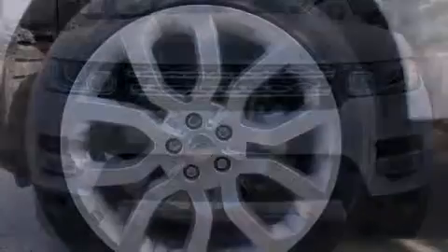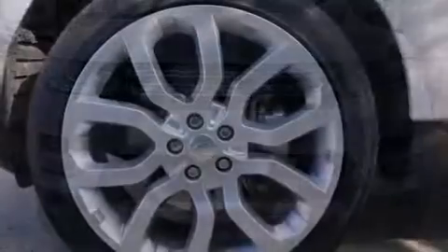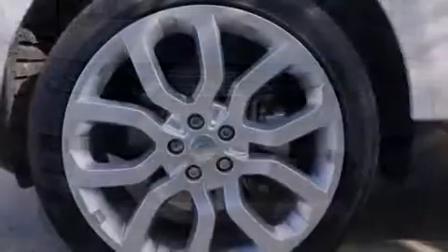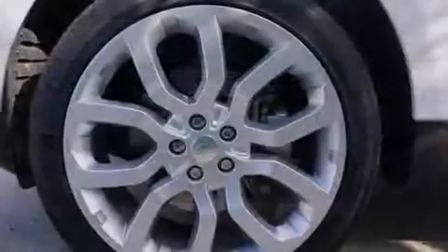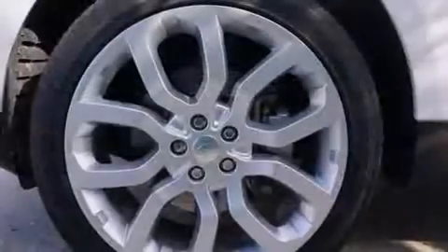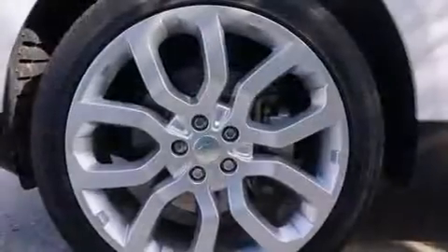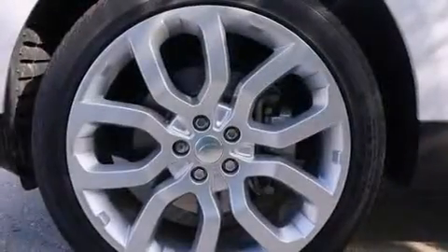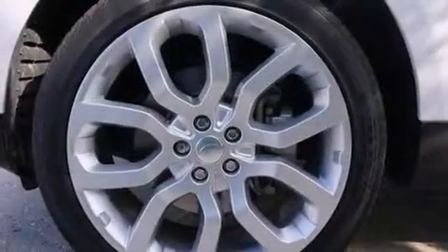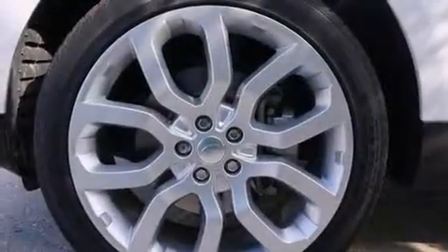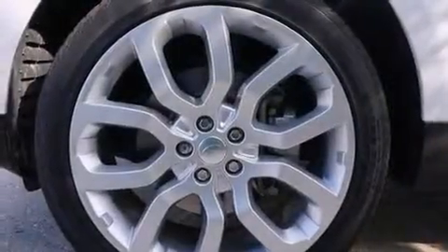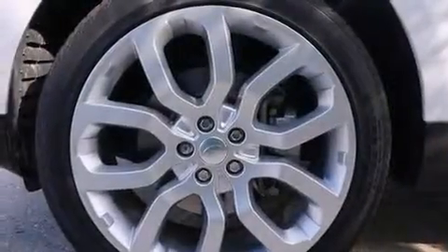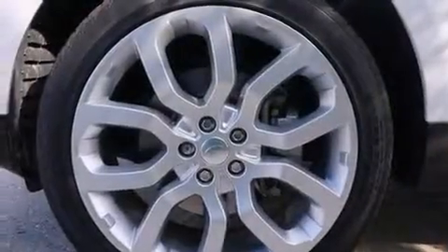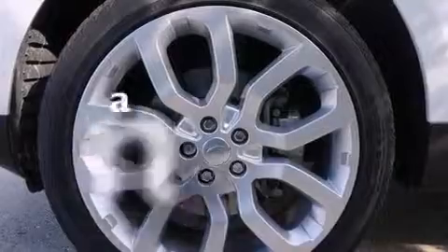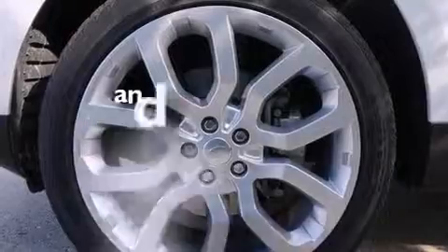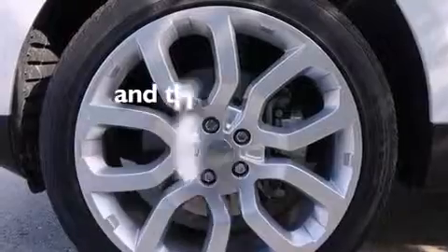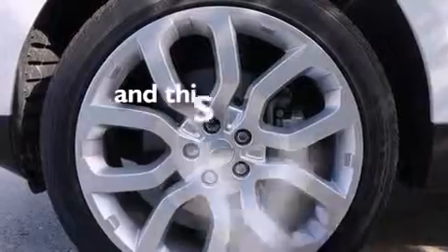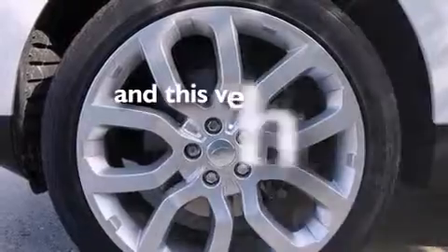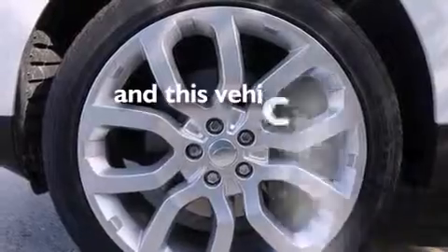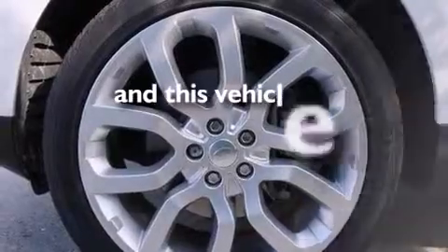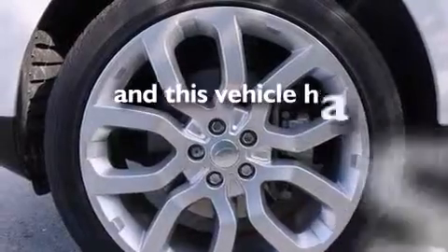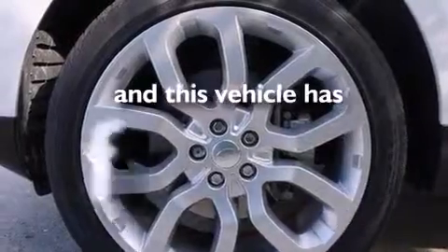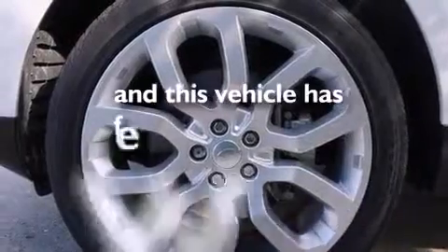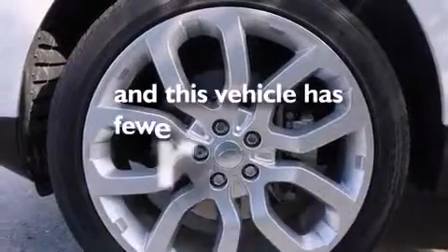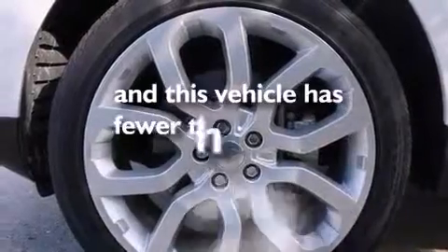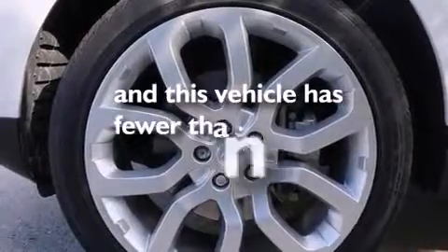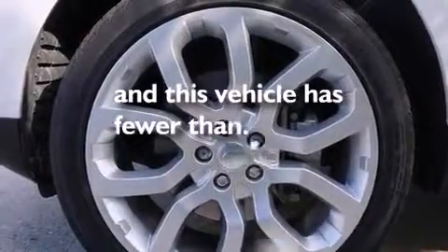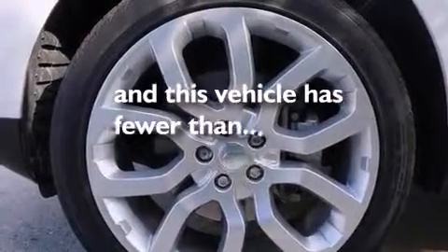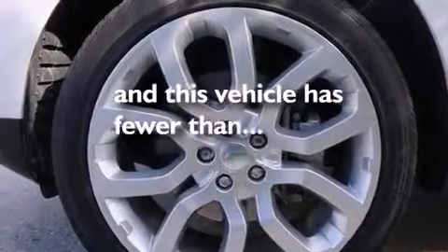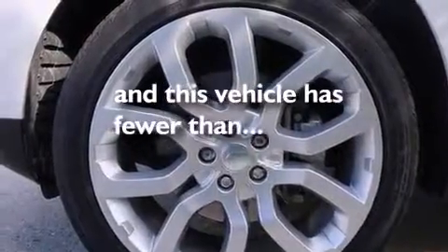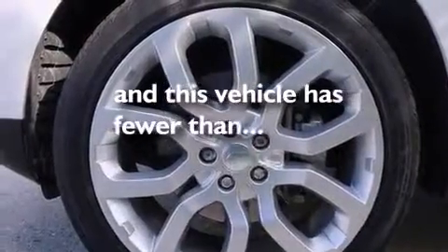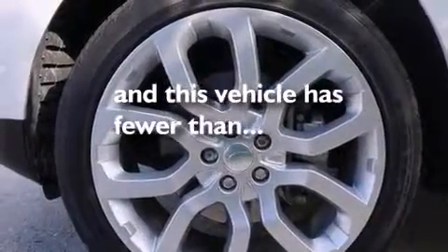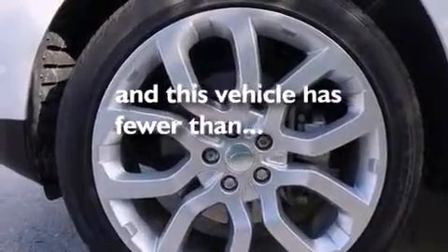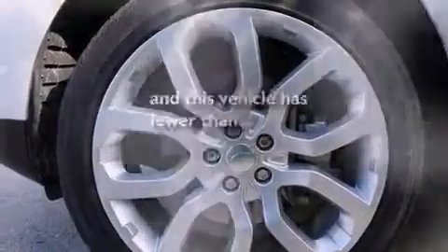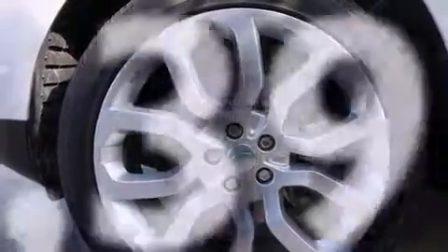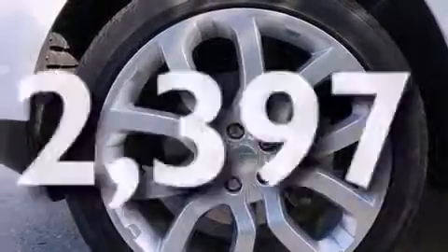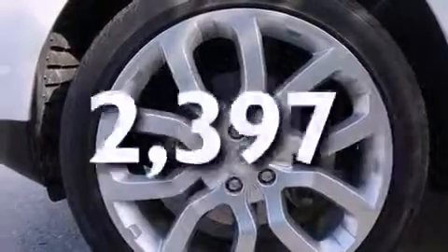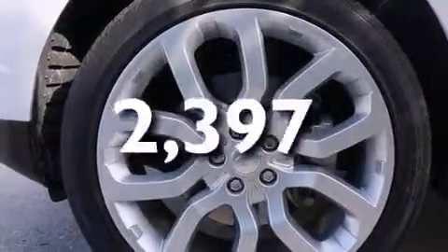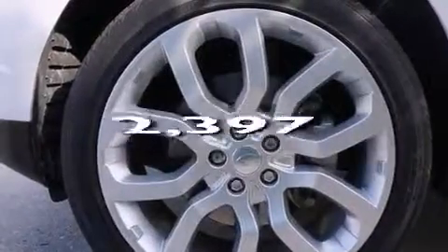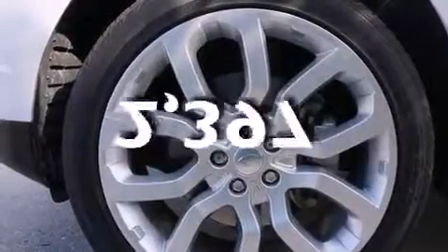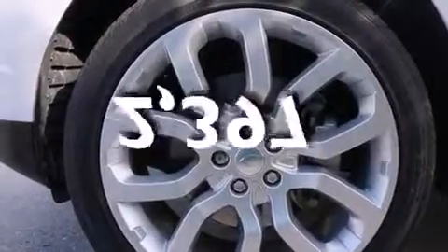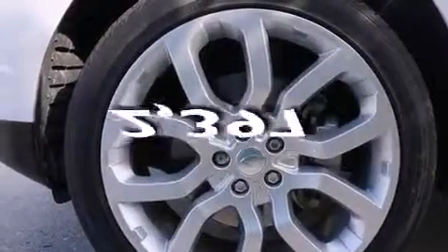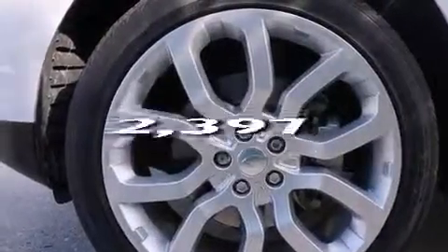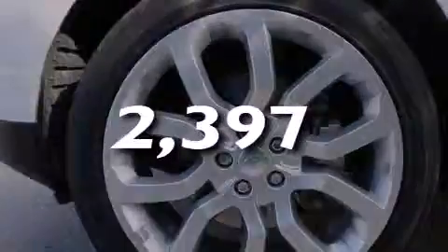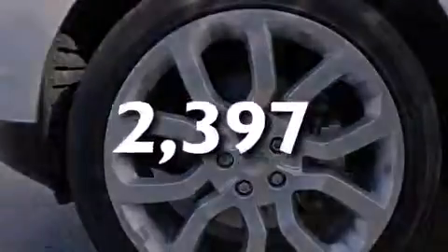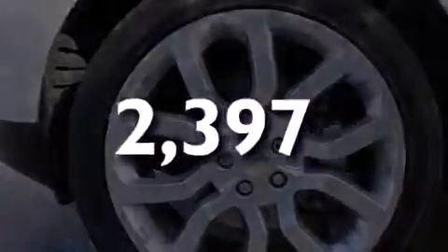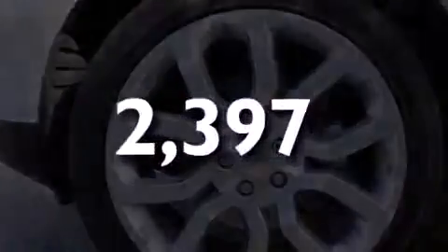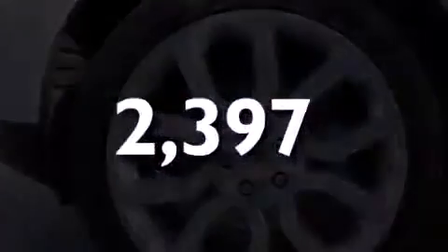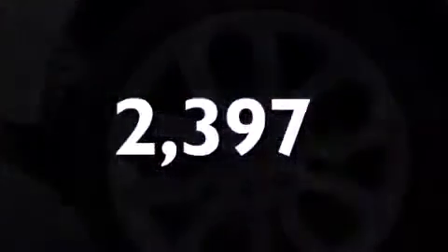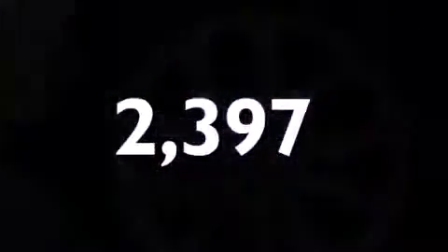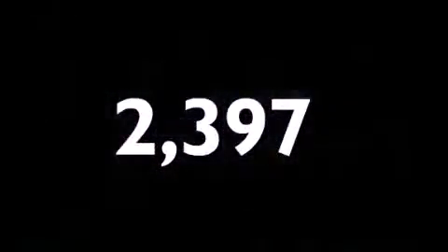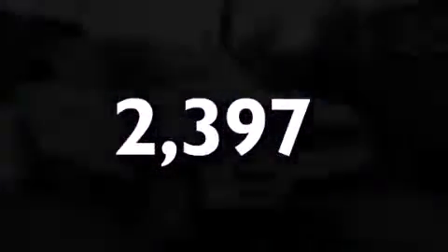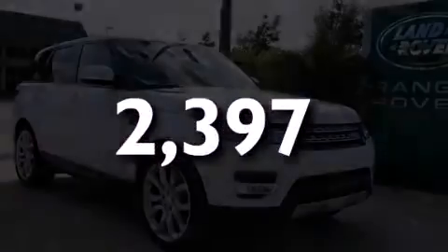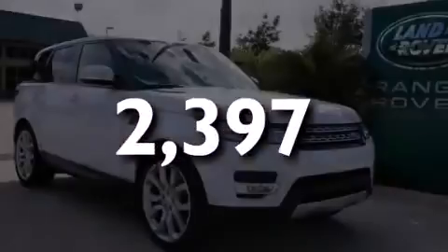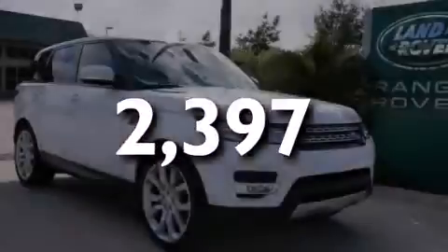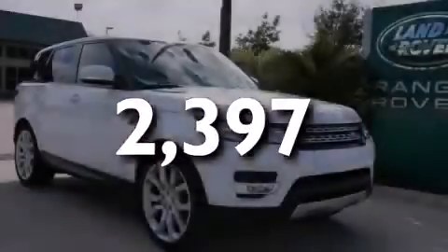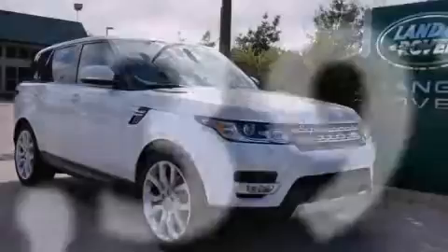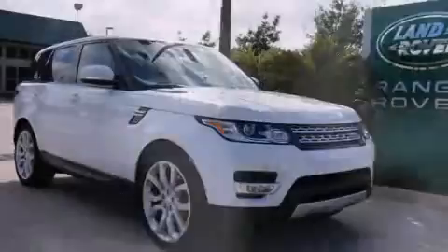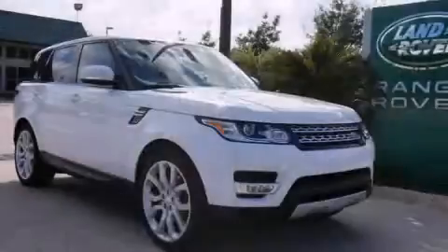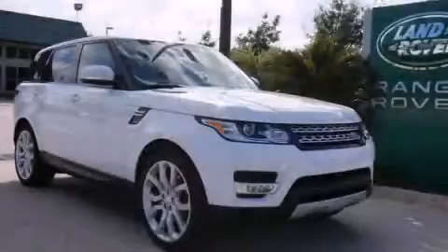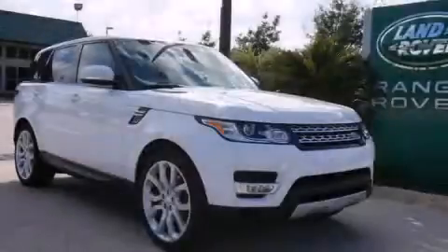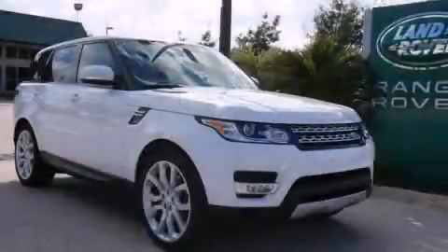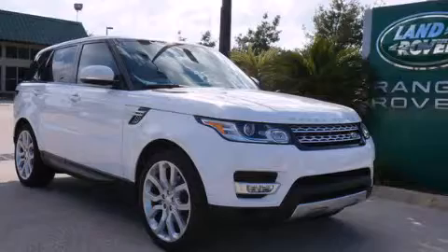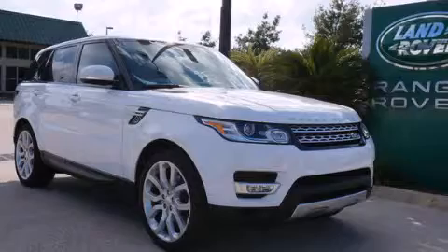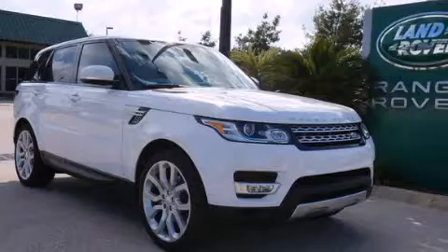This vehicle has less than 3,000 miles. Stop by today and test drive this automobile for yourself.